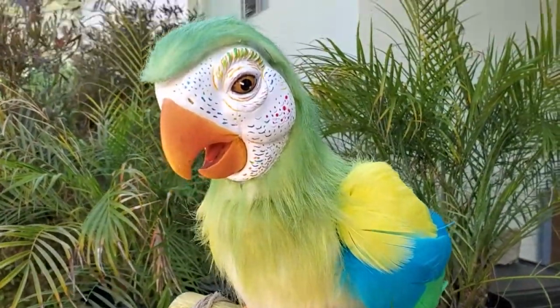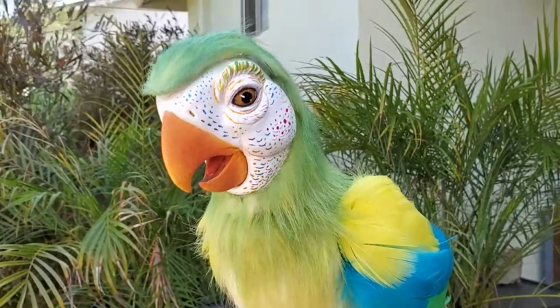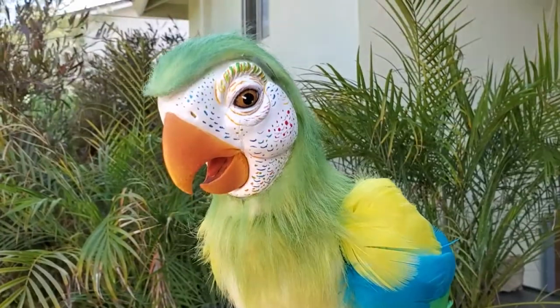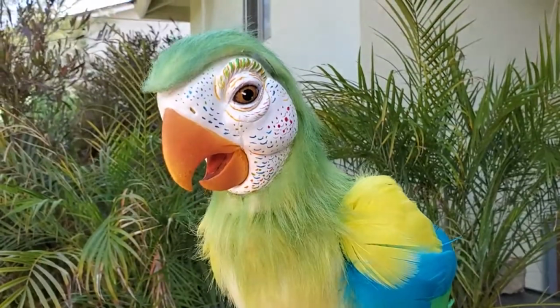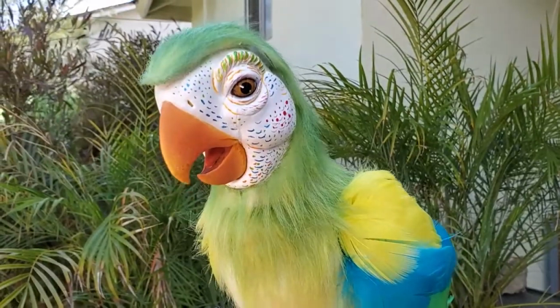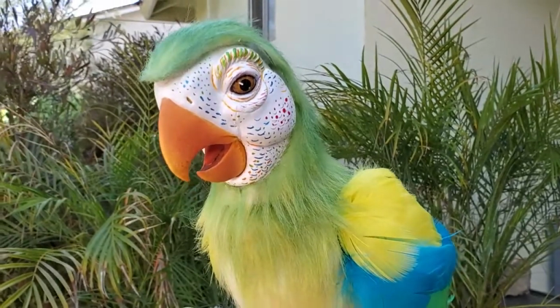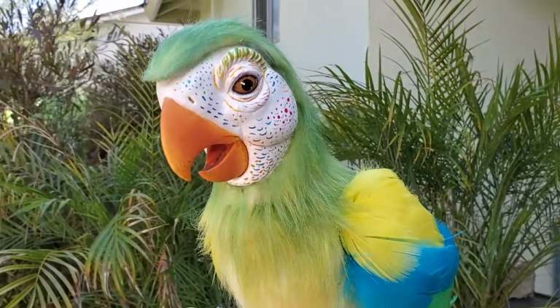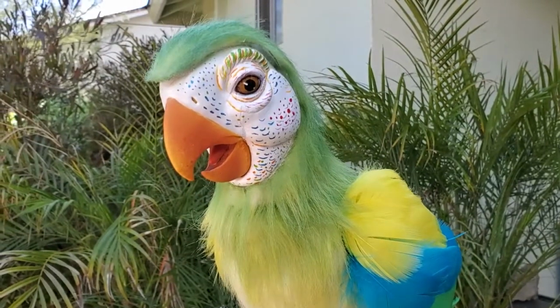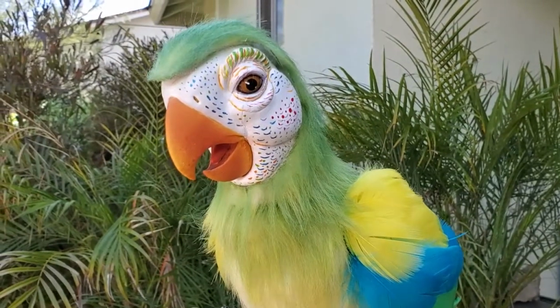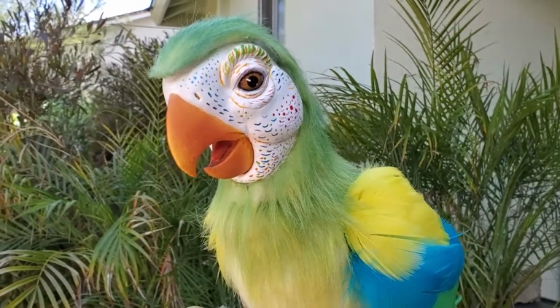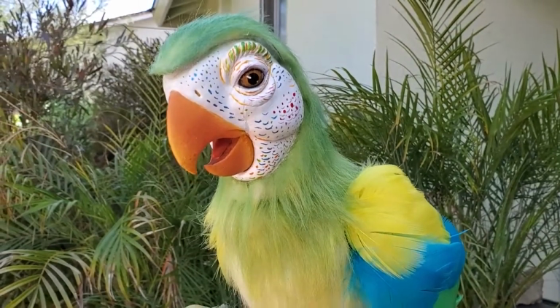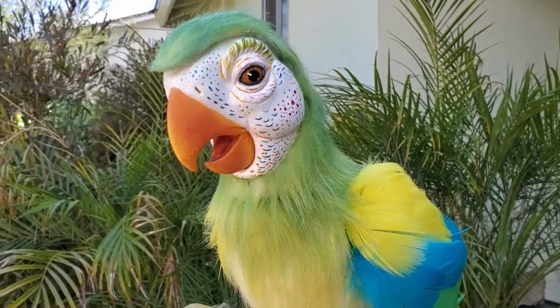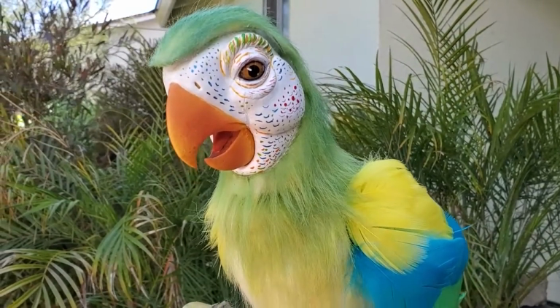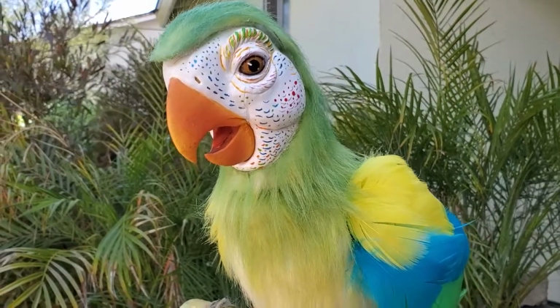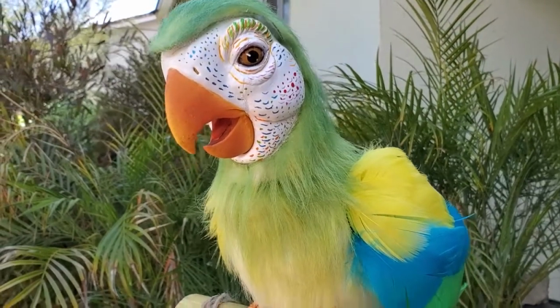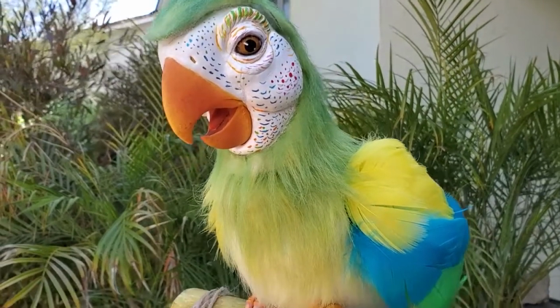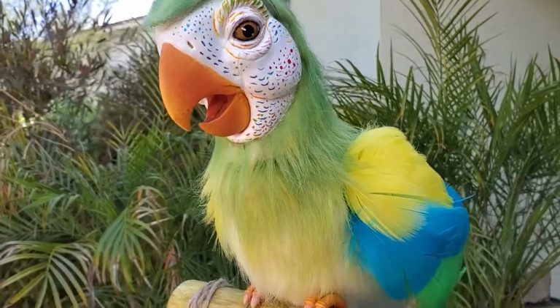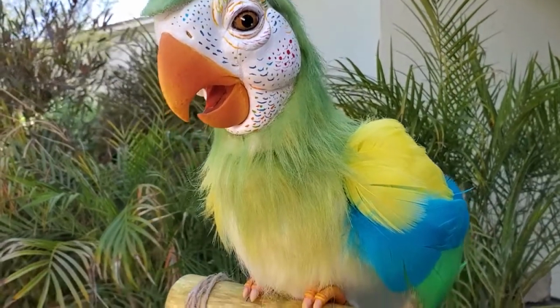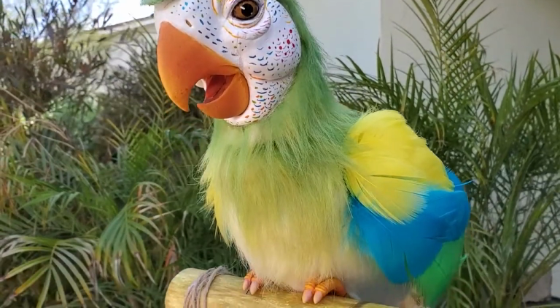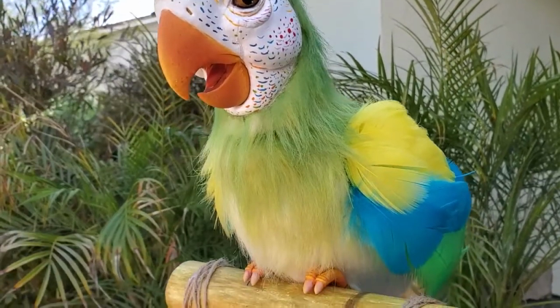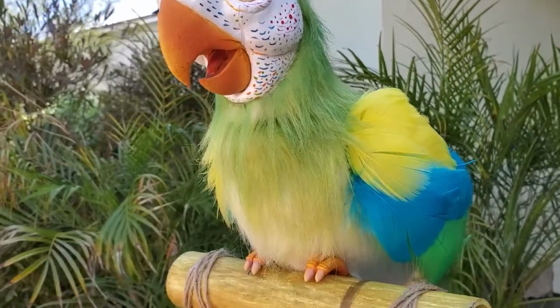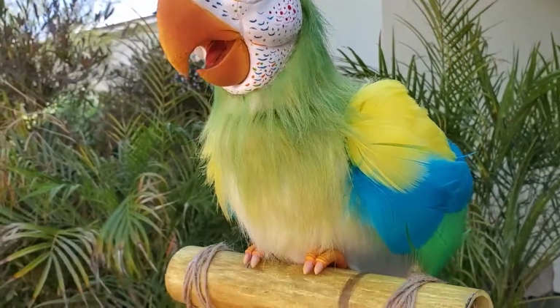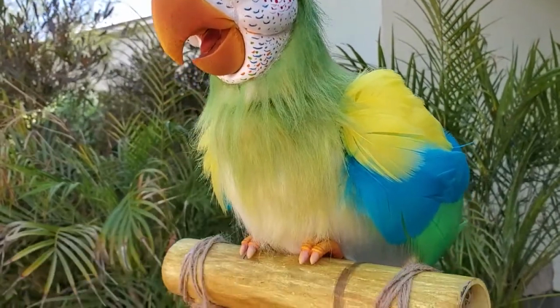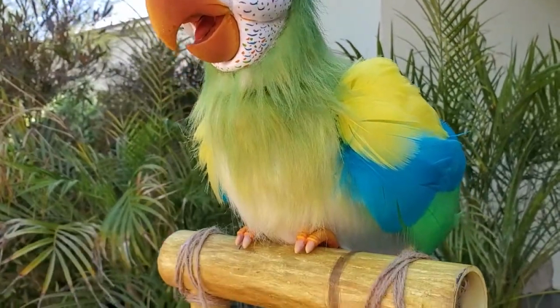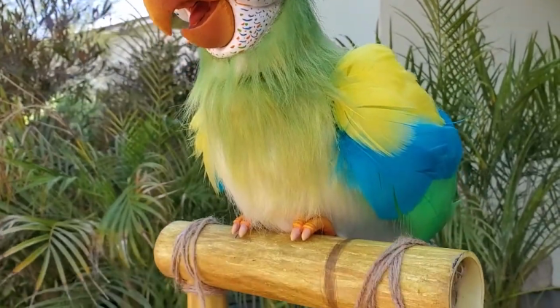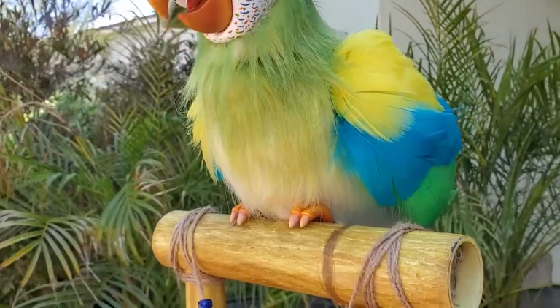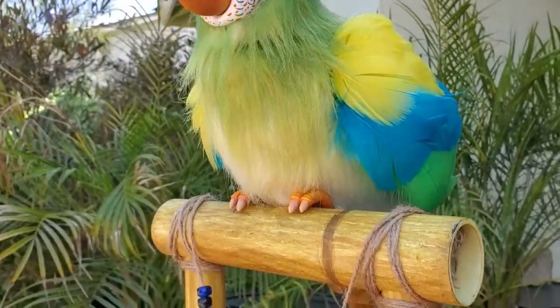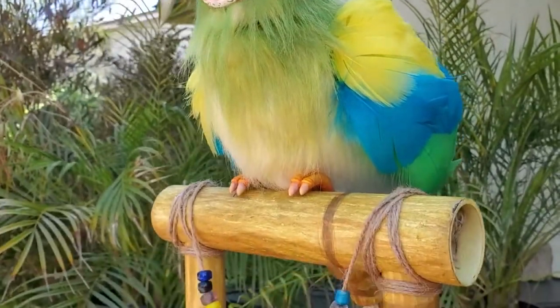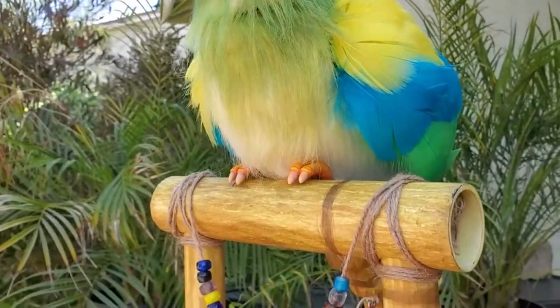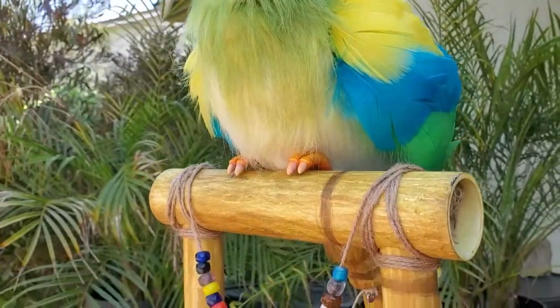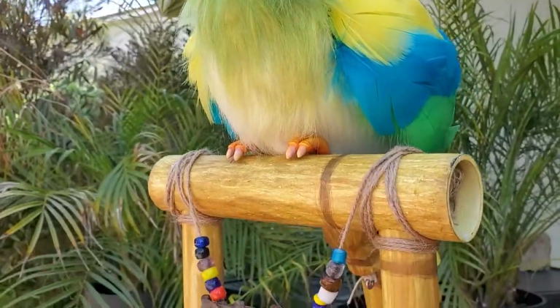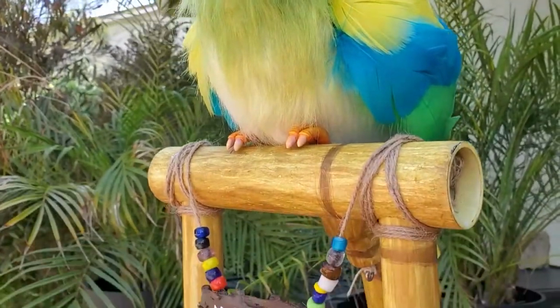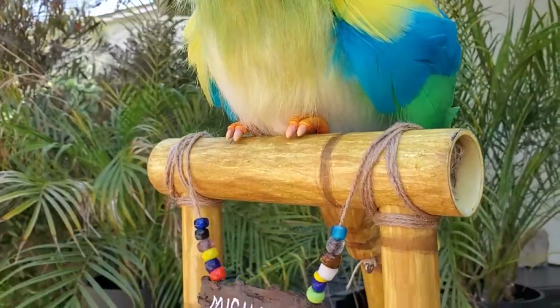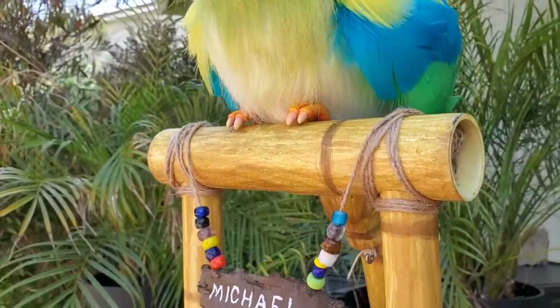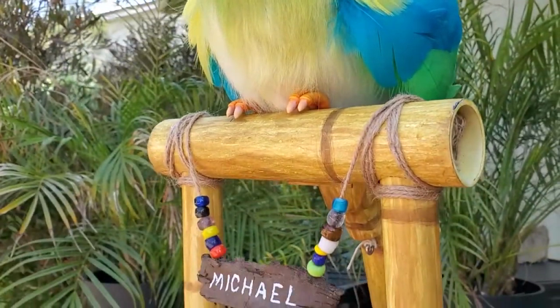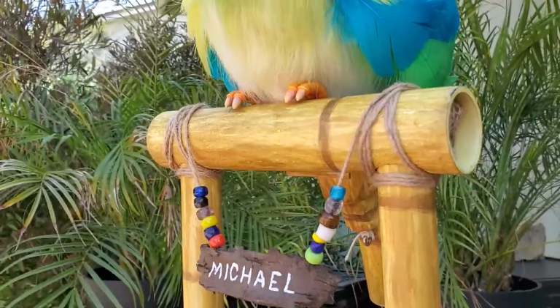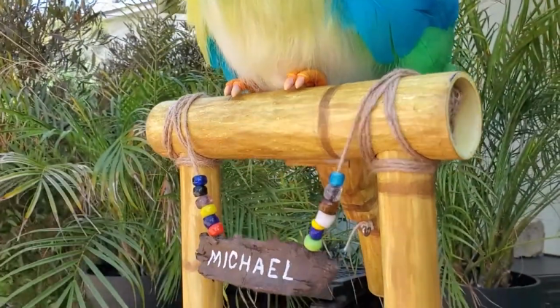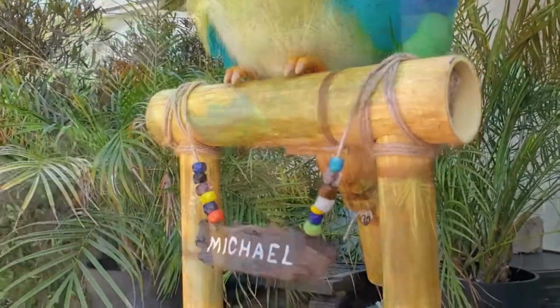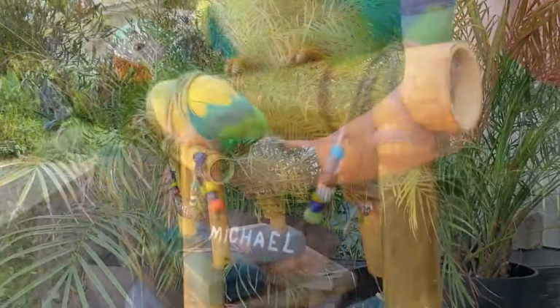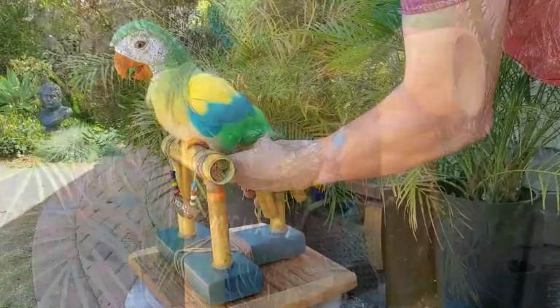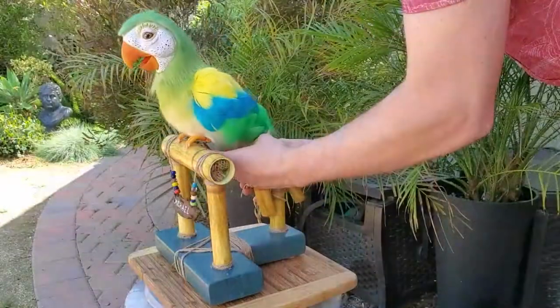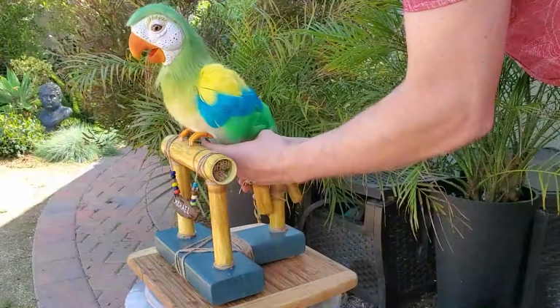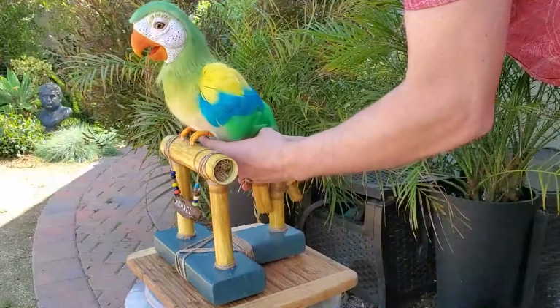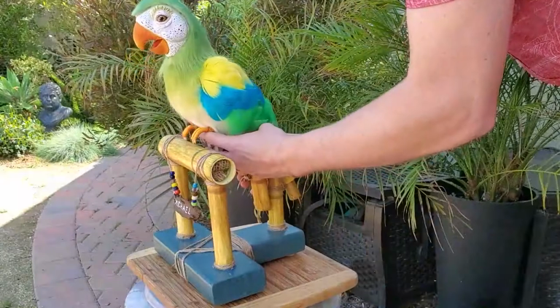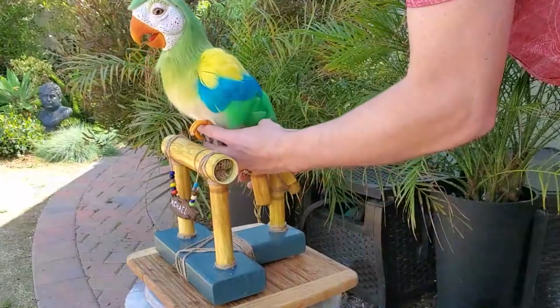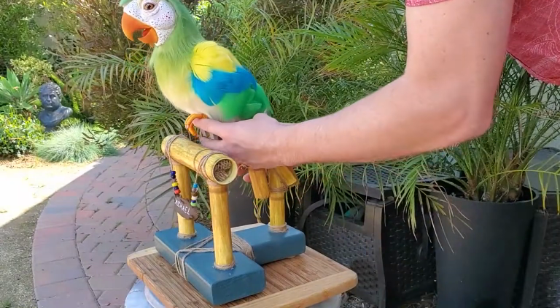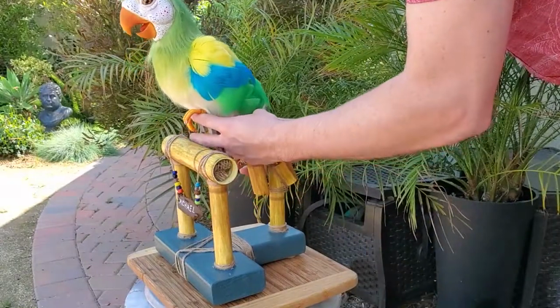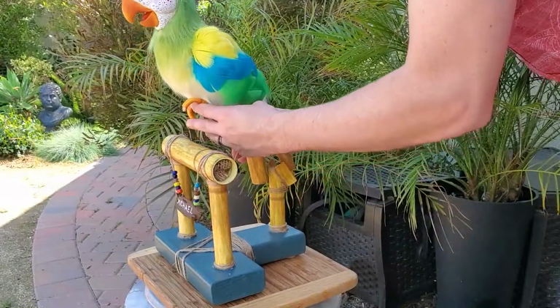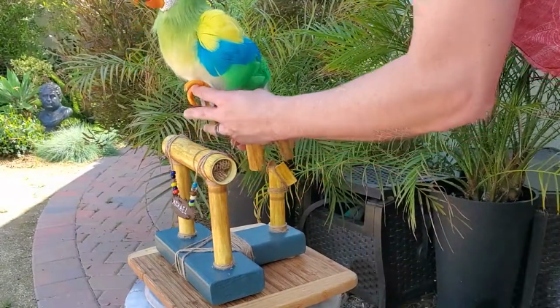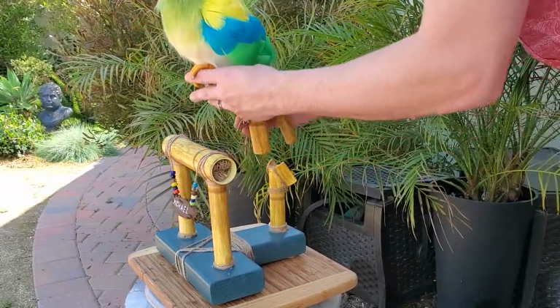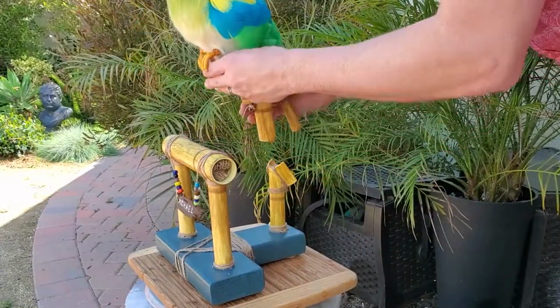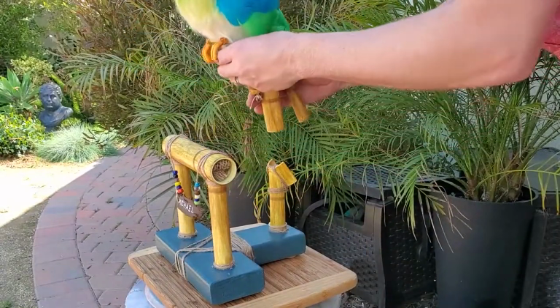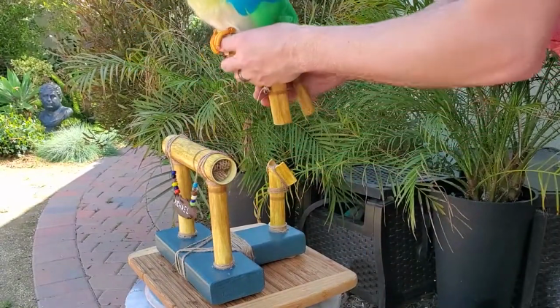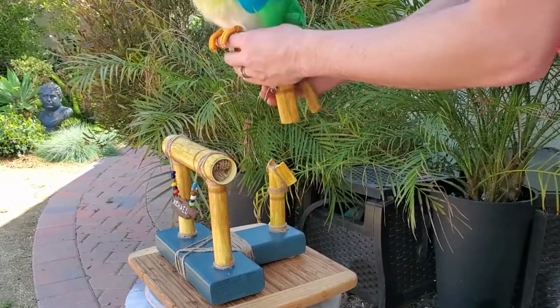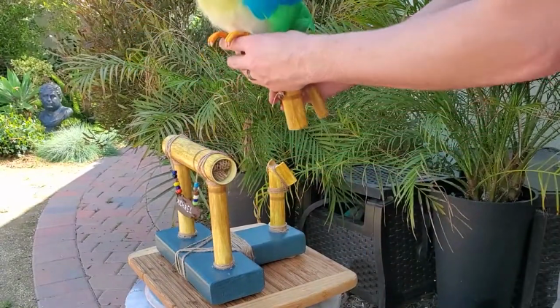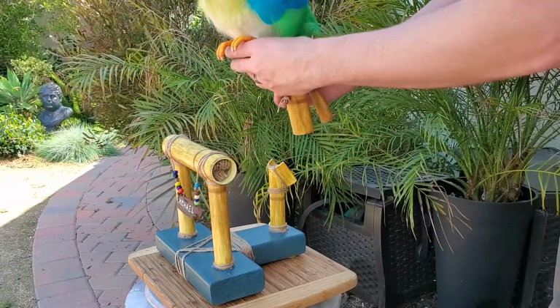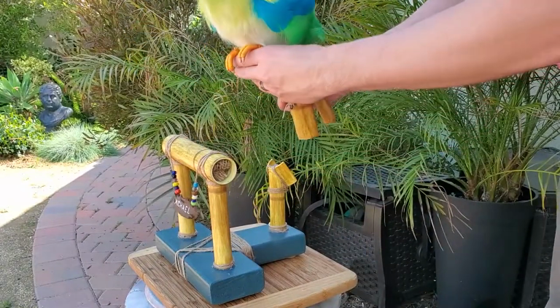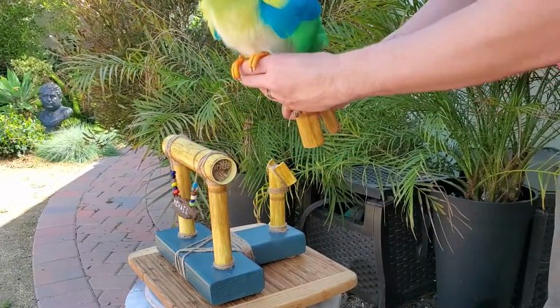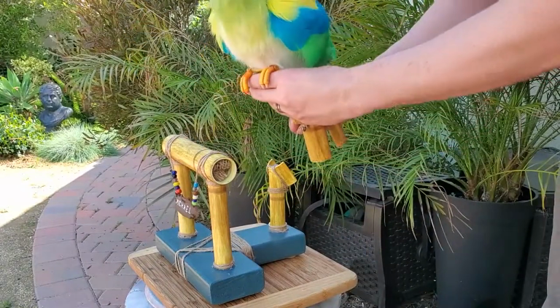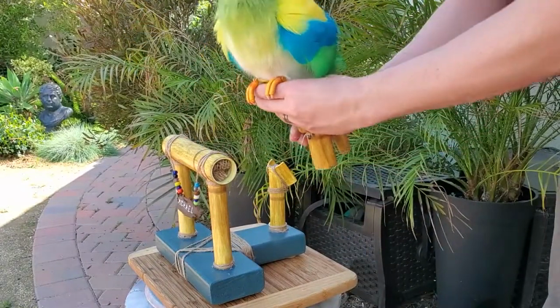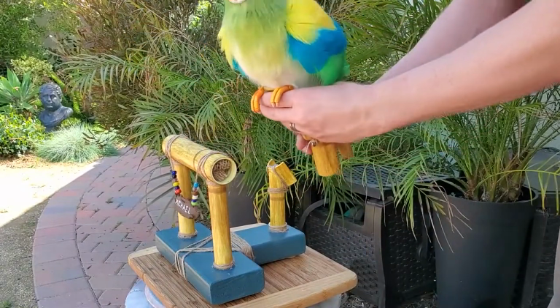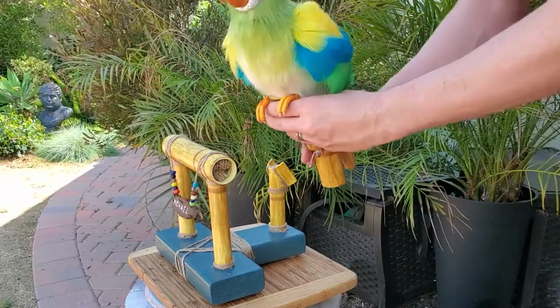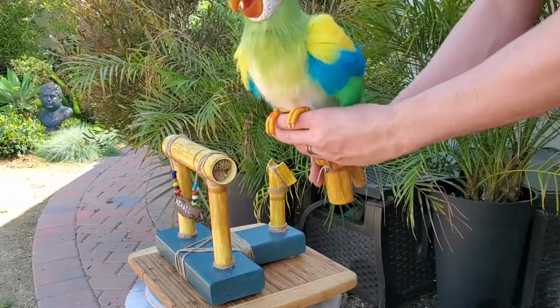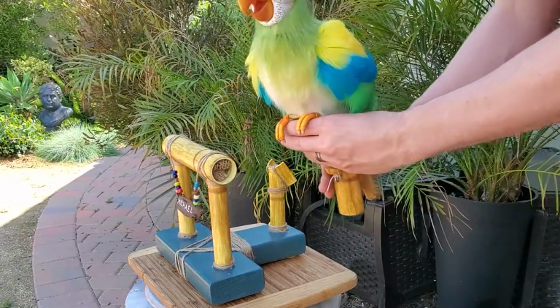The face was painted to match the reference photo I found online. The bird can still be removed from the base when you want to use it as a puppet and then returned for safe storage.